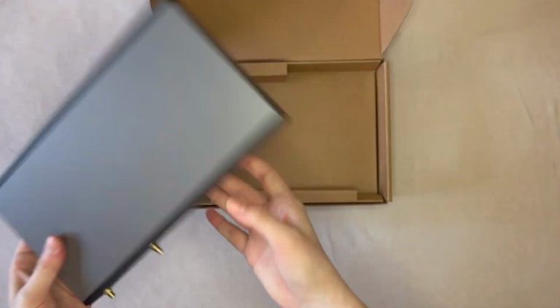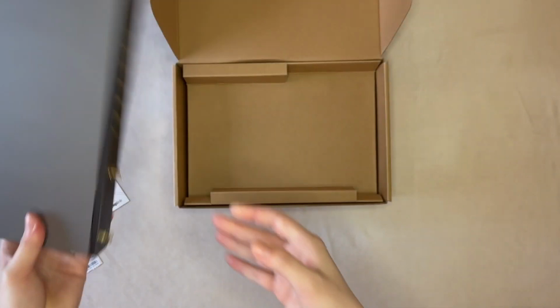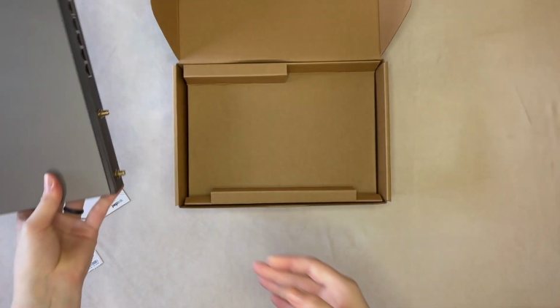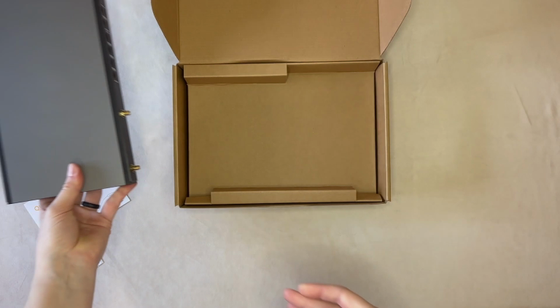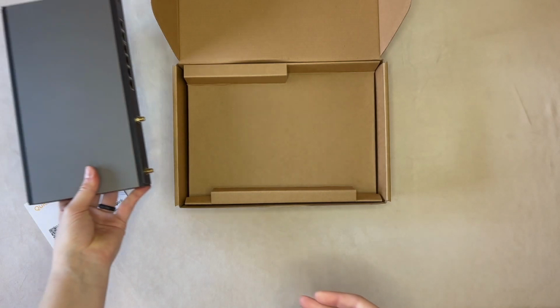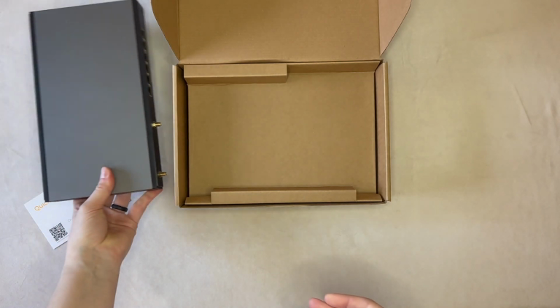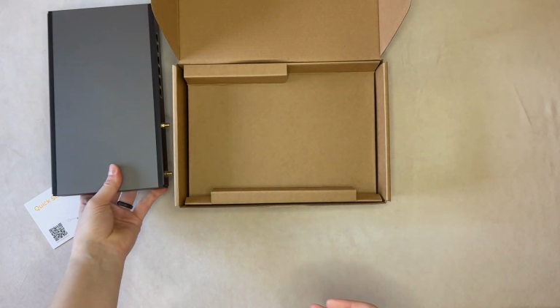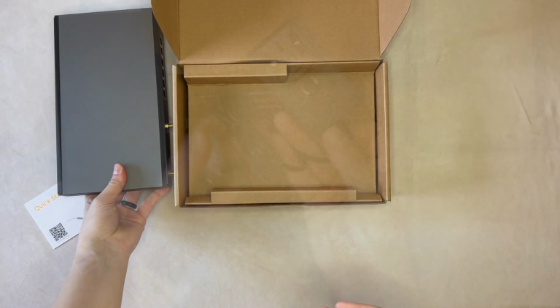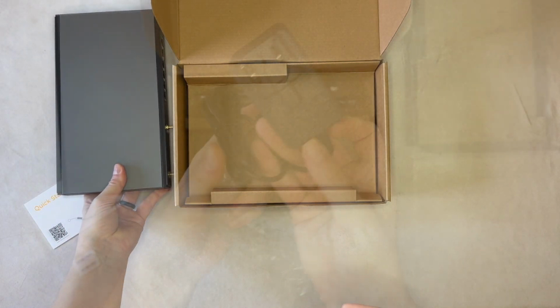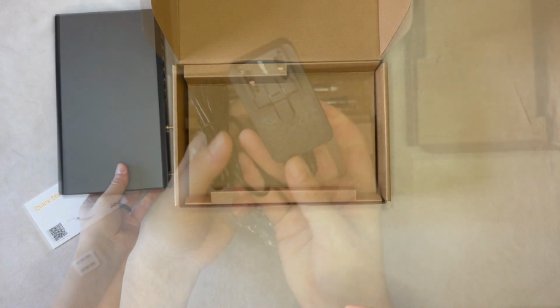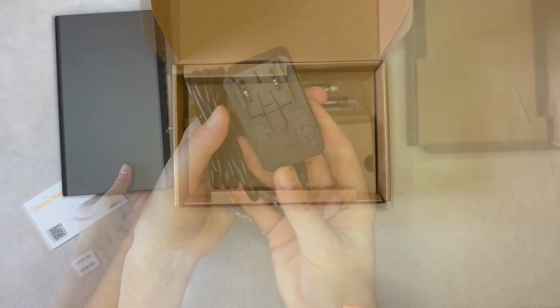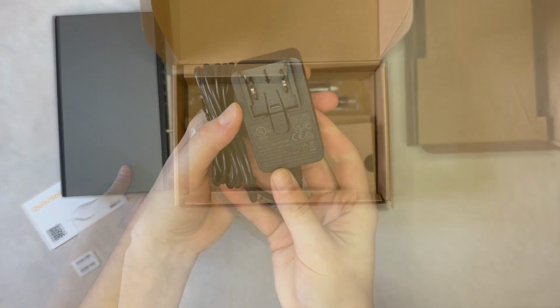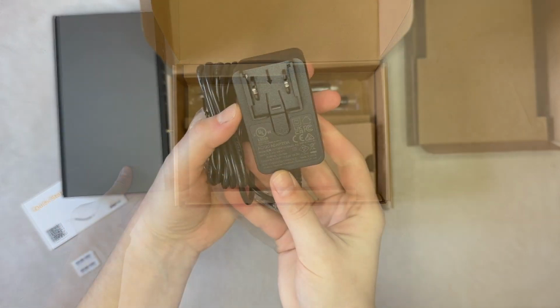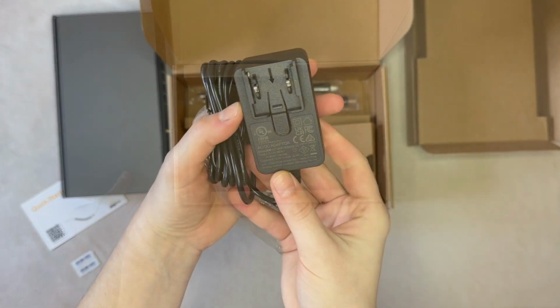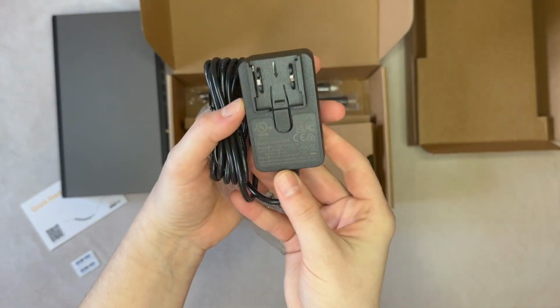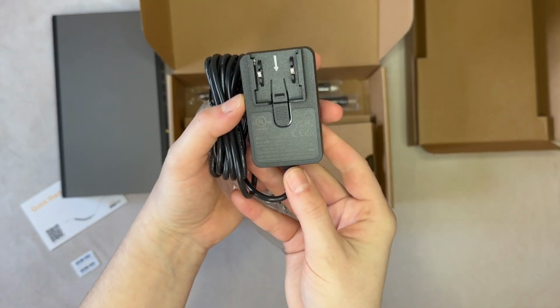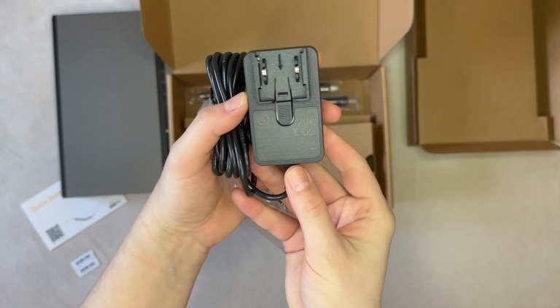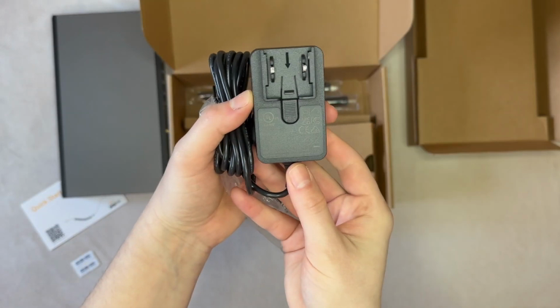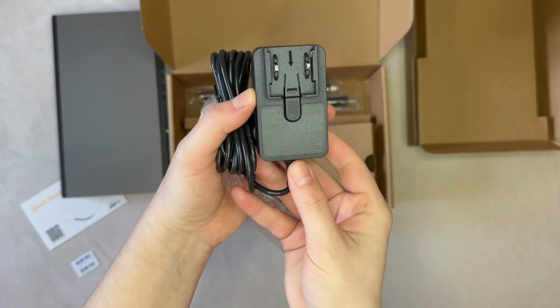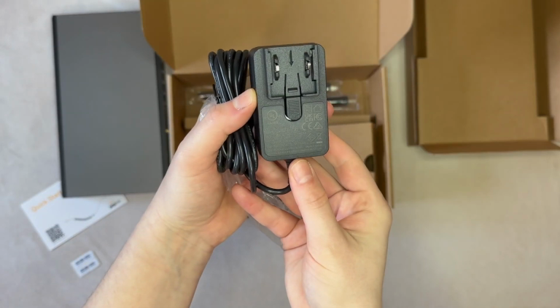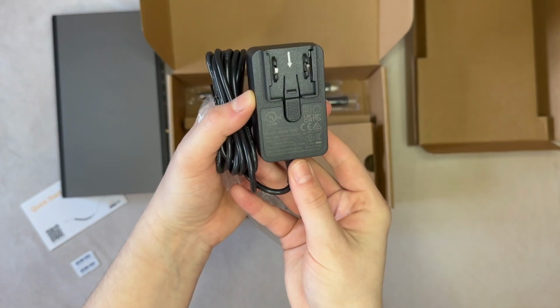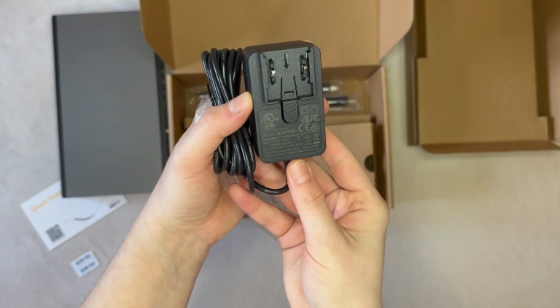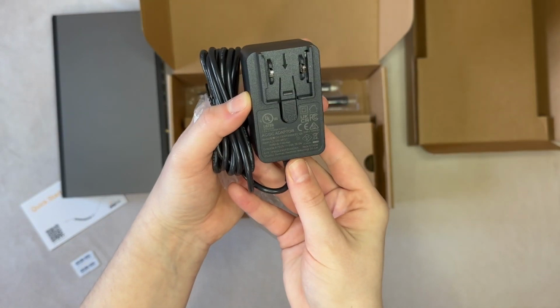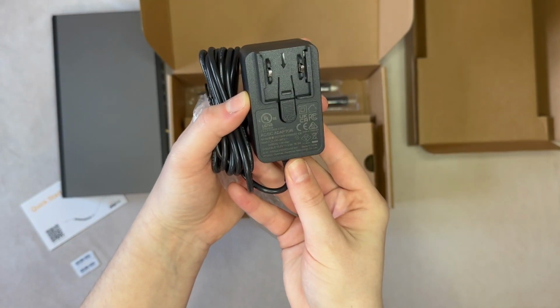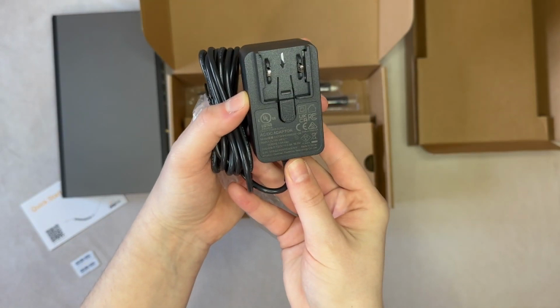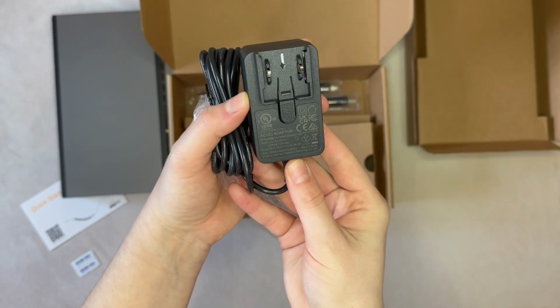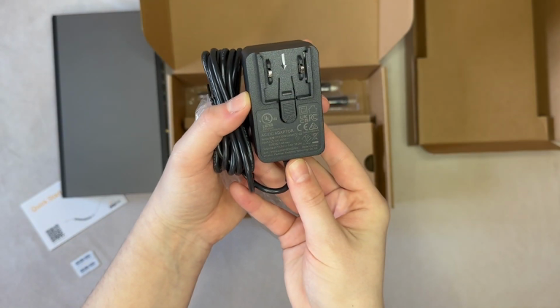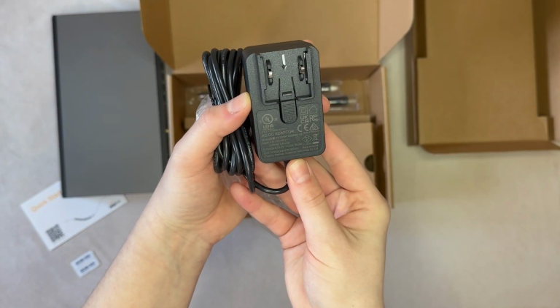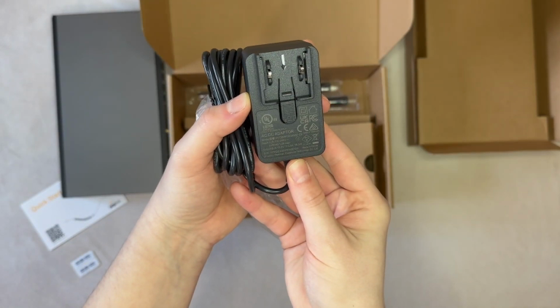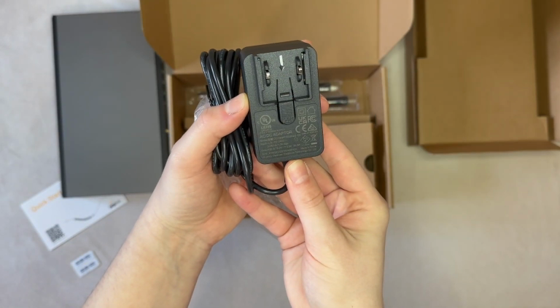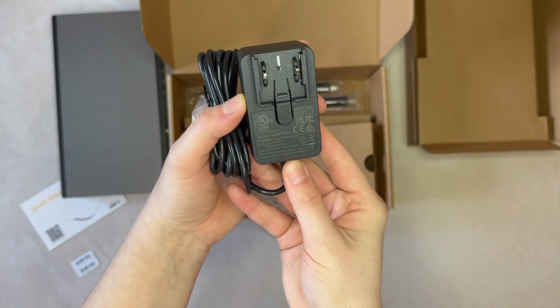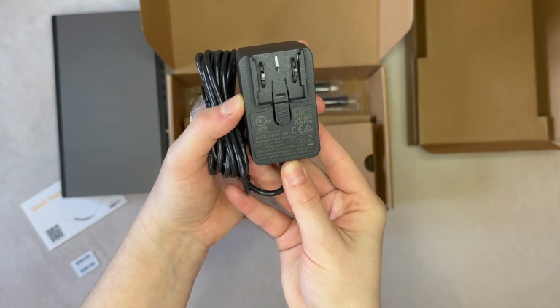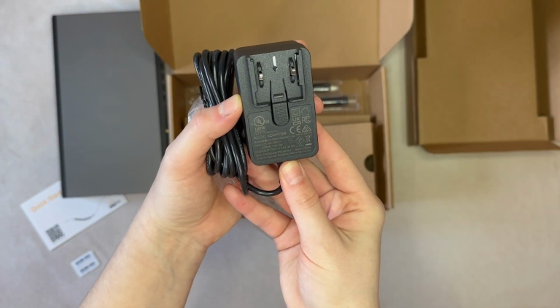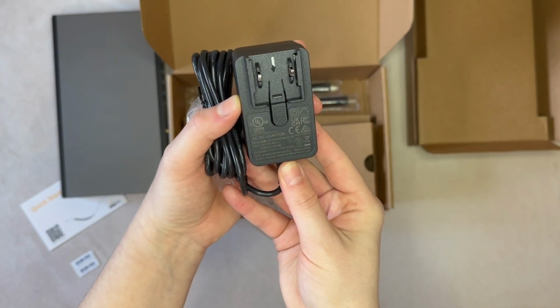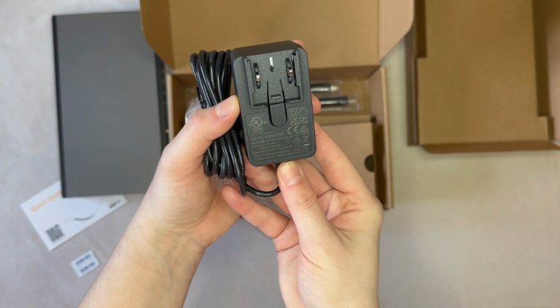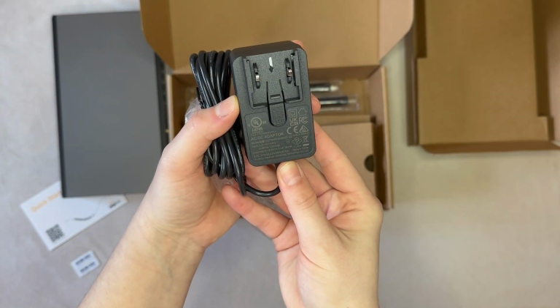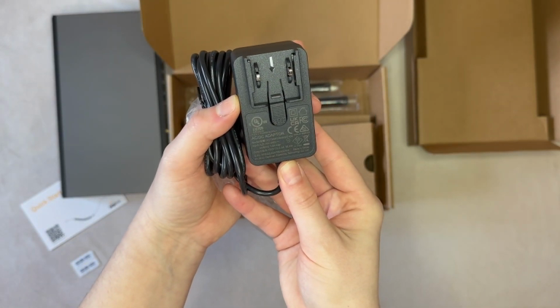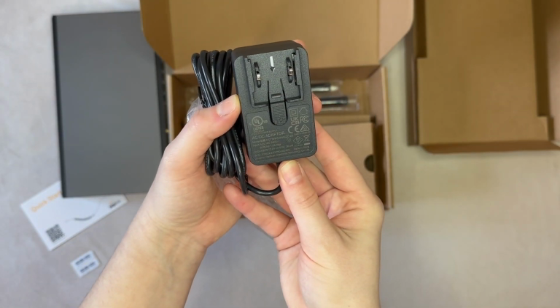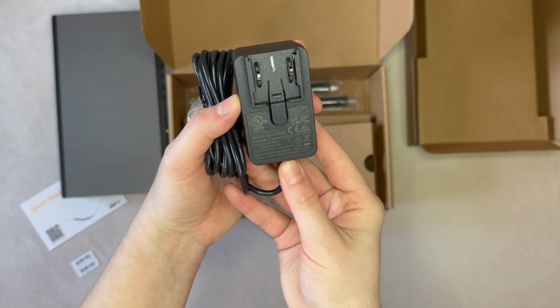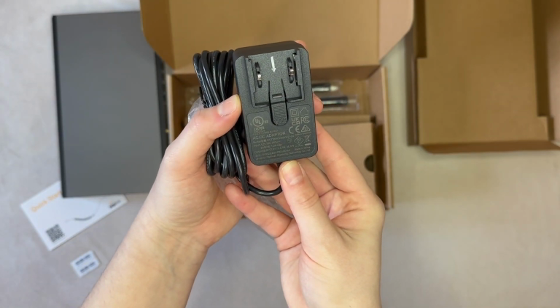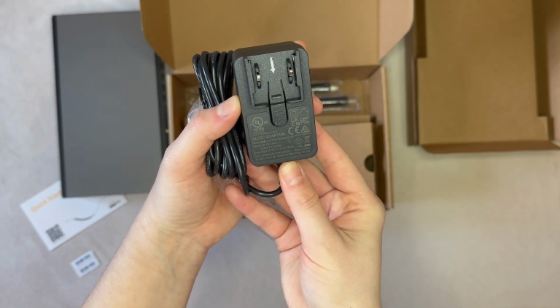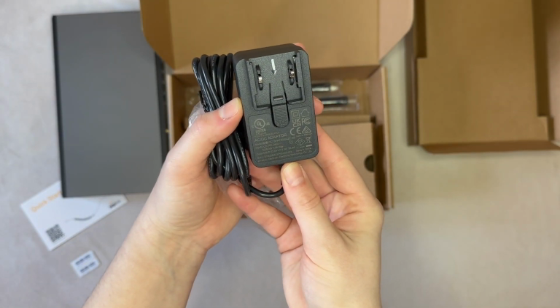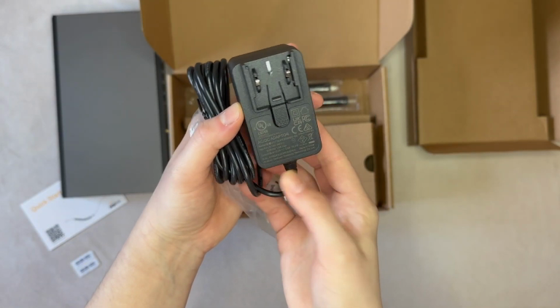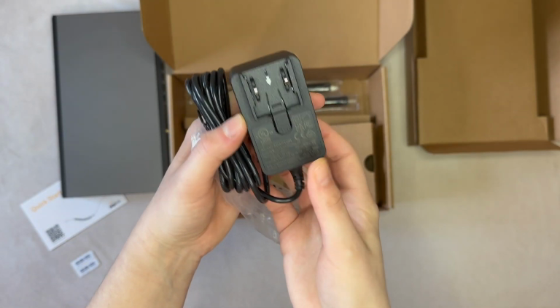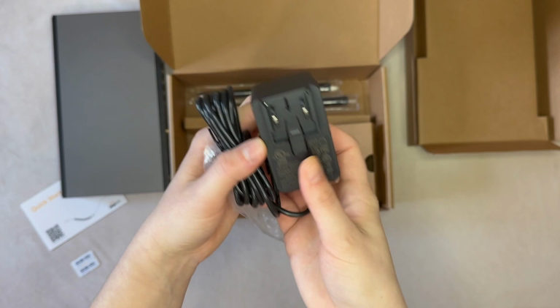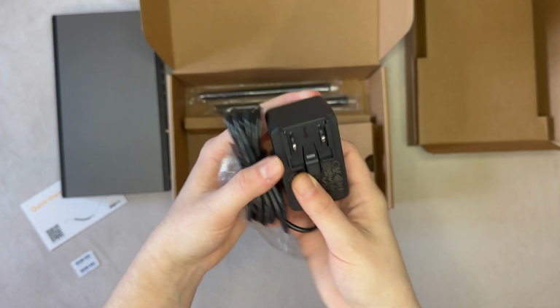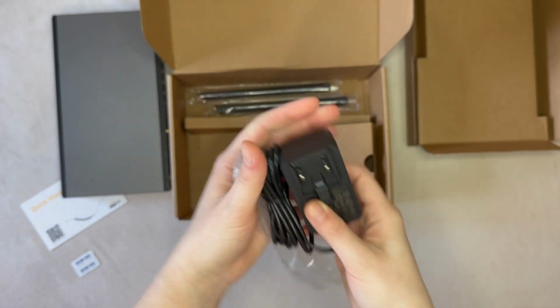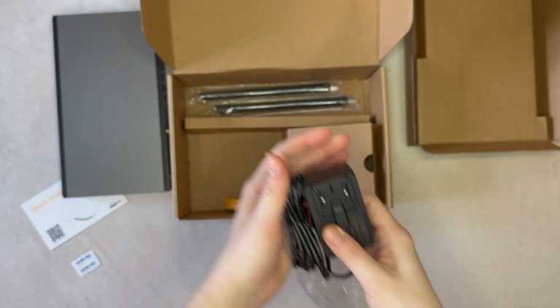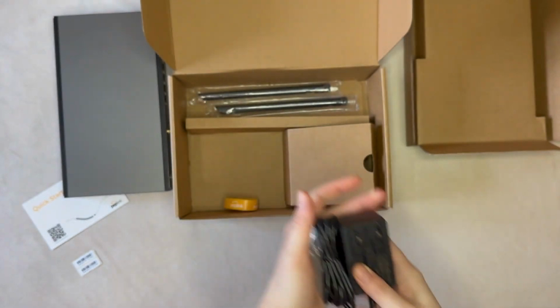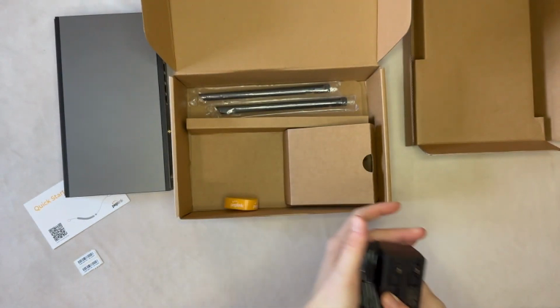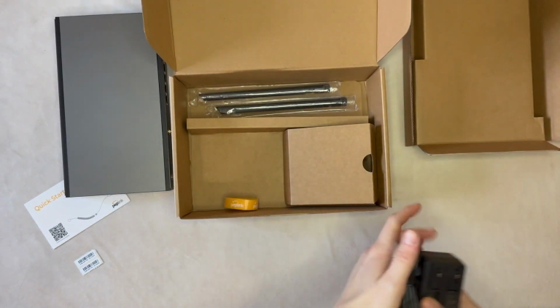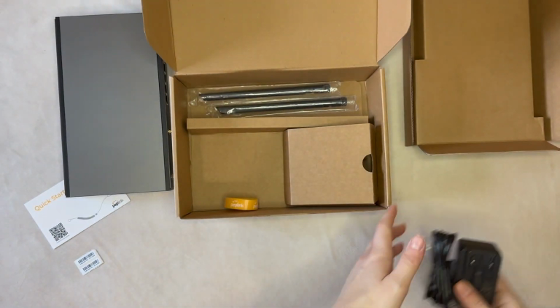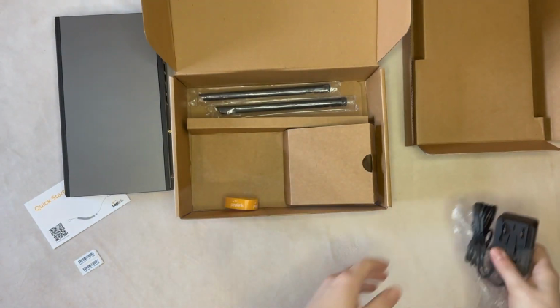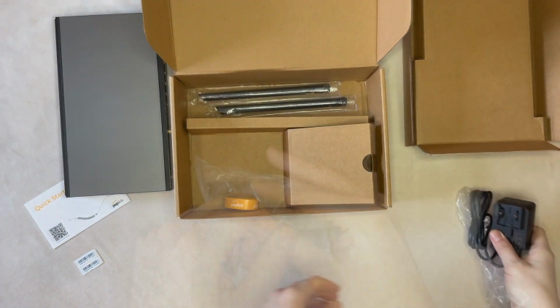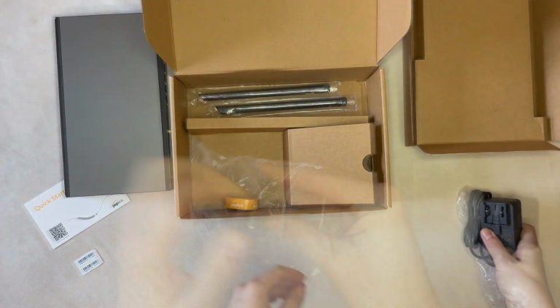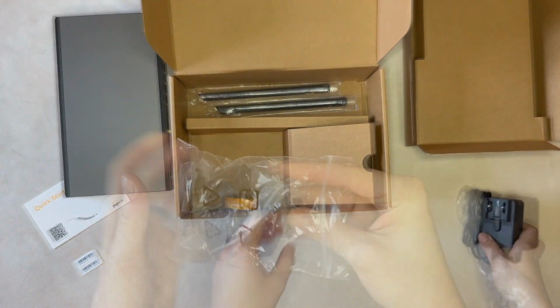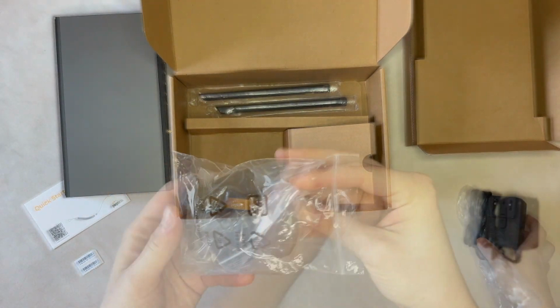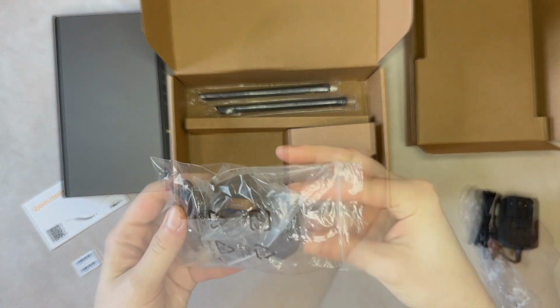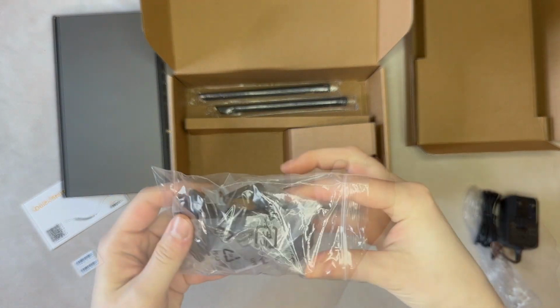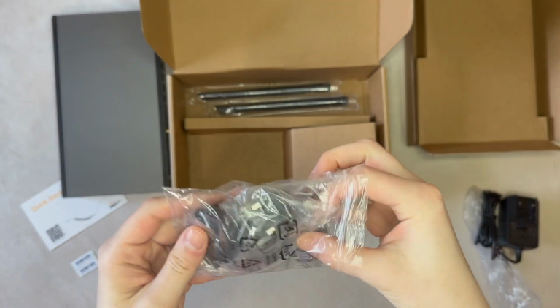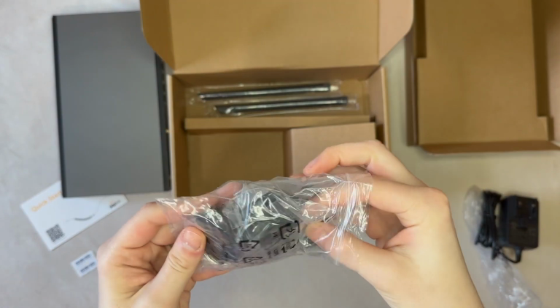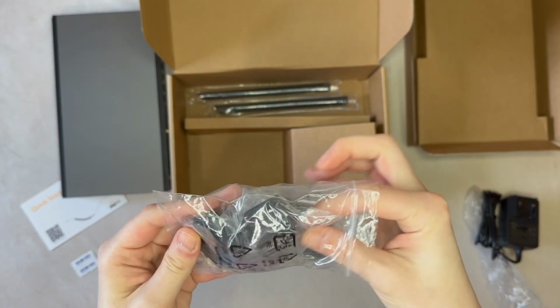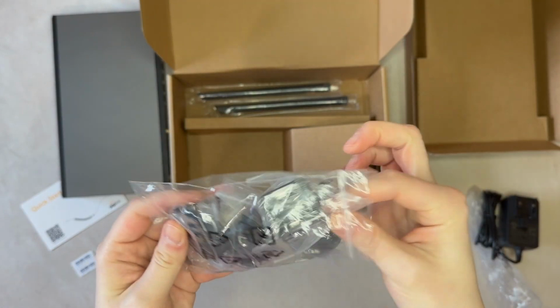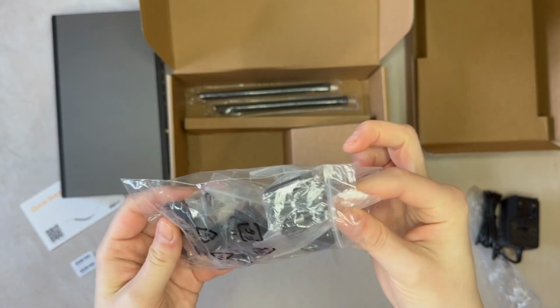Next up inside the box is the power supply. This operates at 12 volts, 3 amps. It also comes with multiple power plugs for different regions.